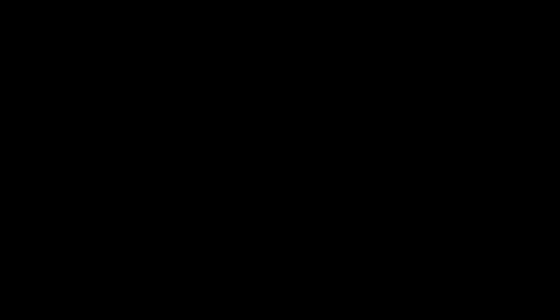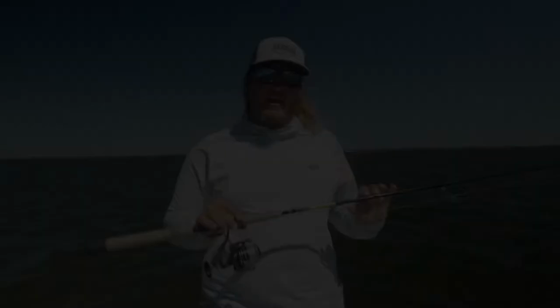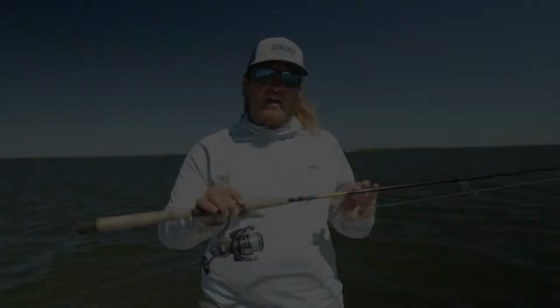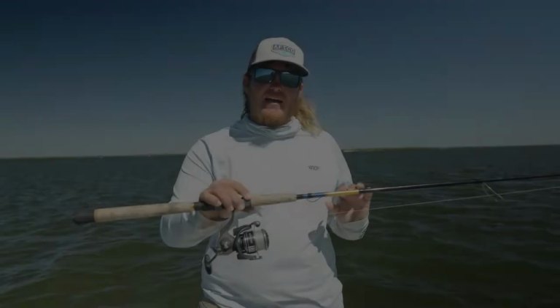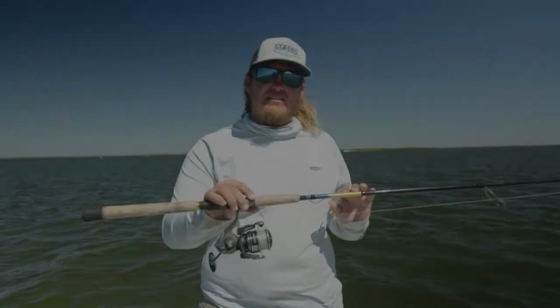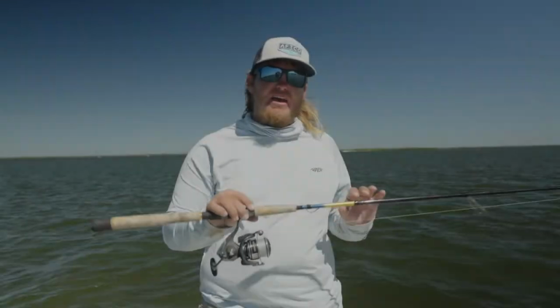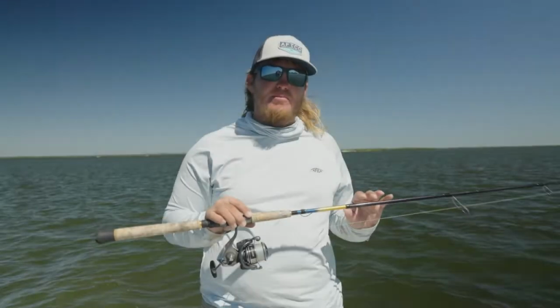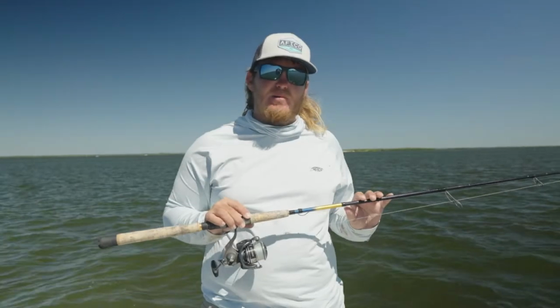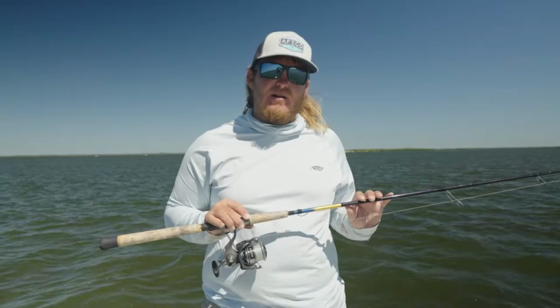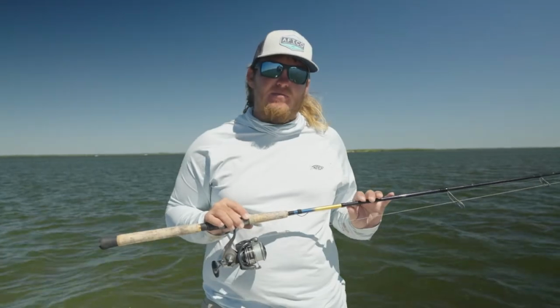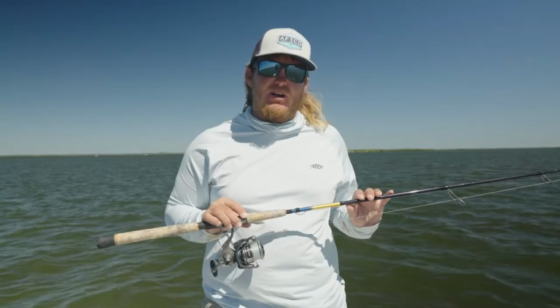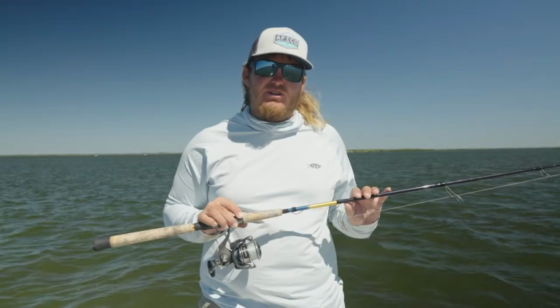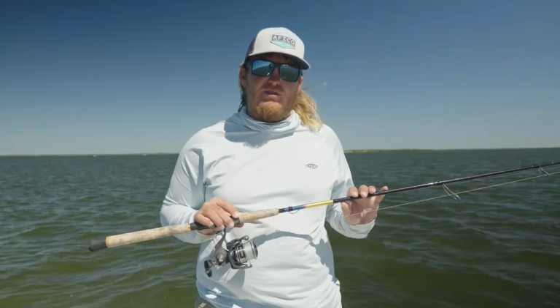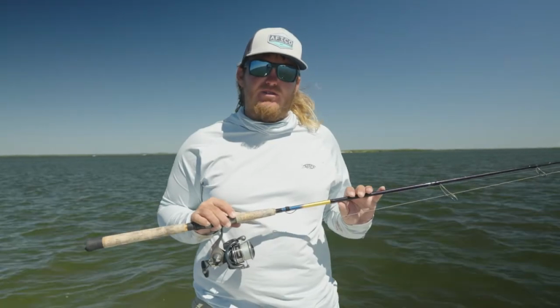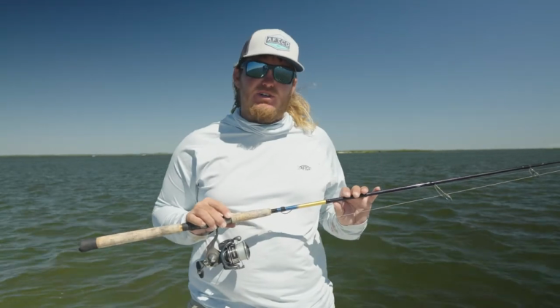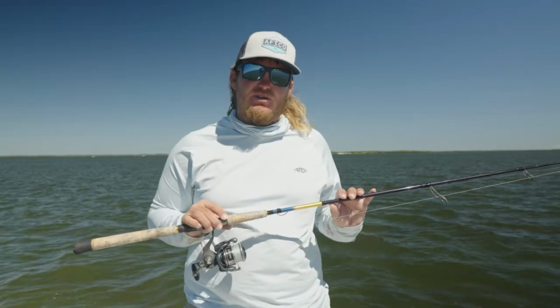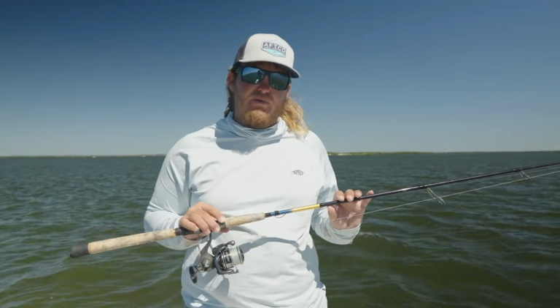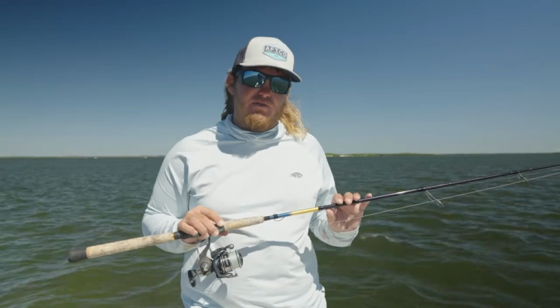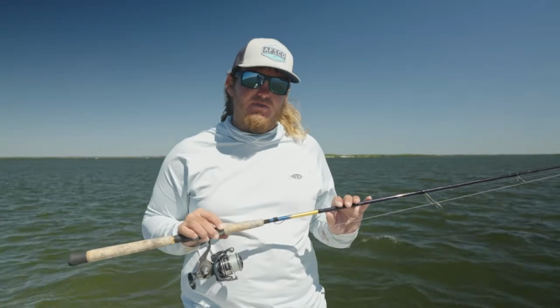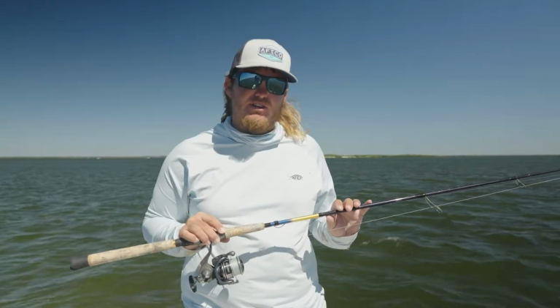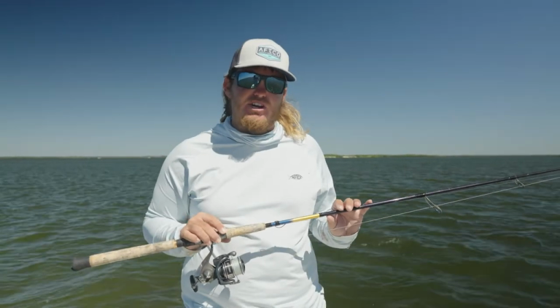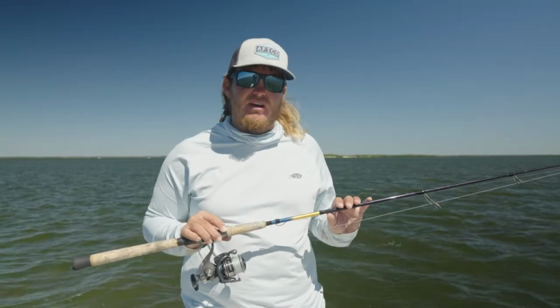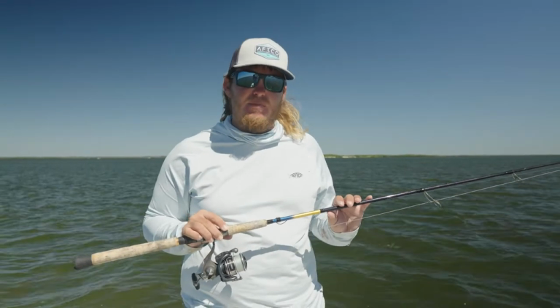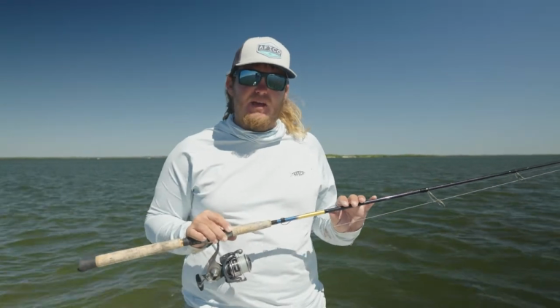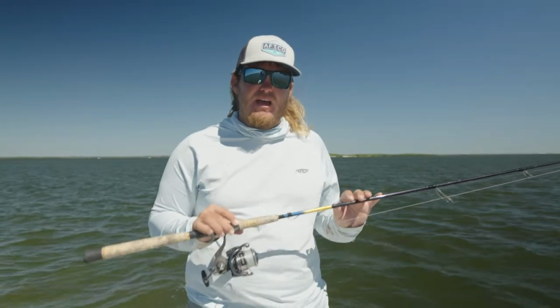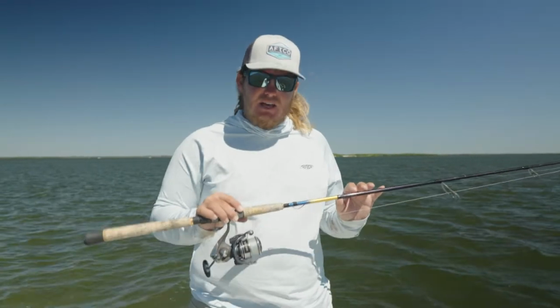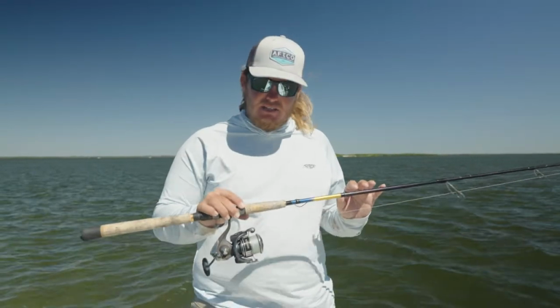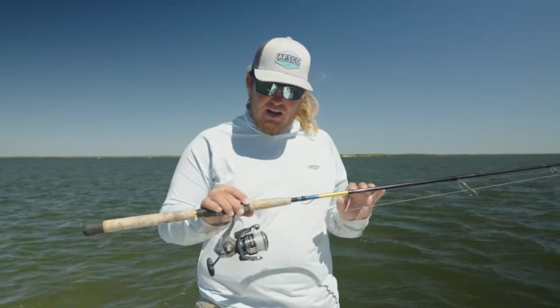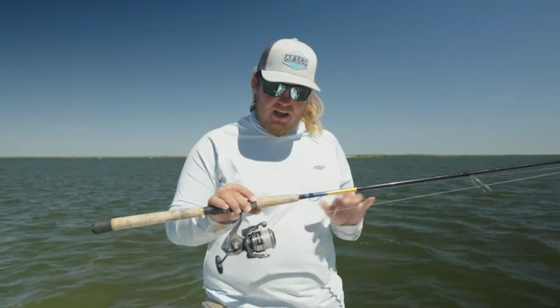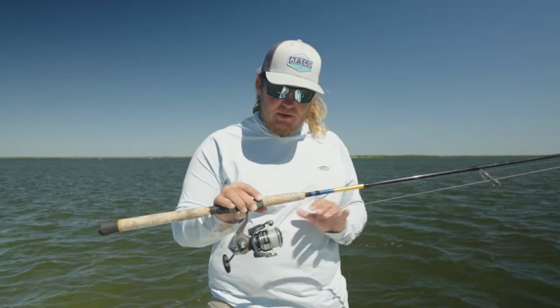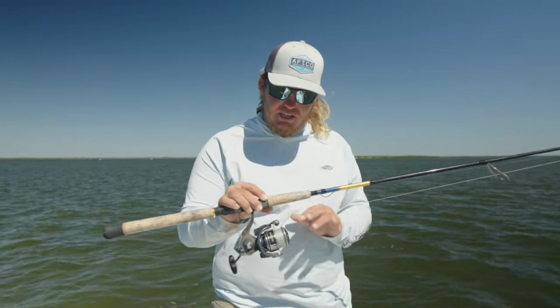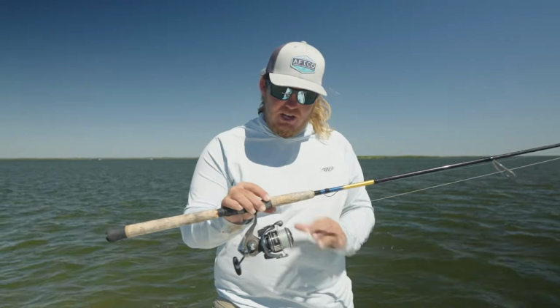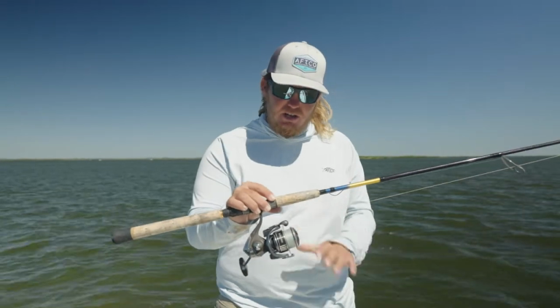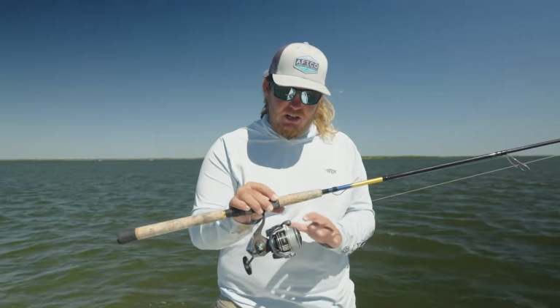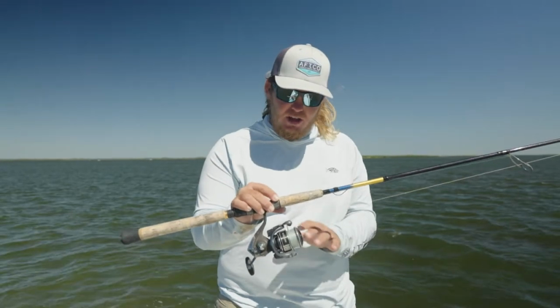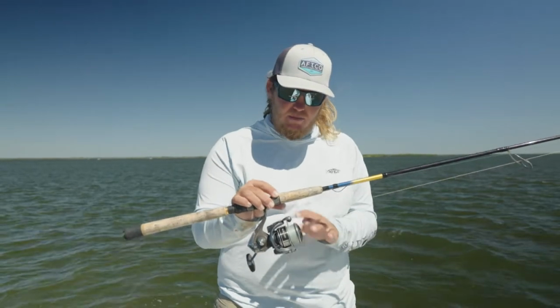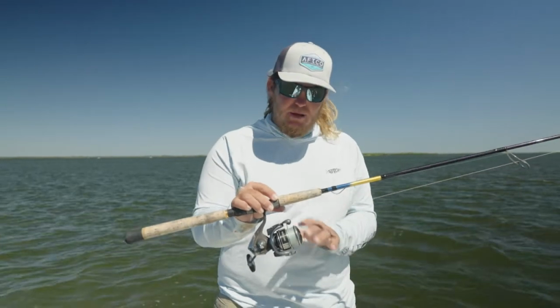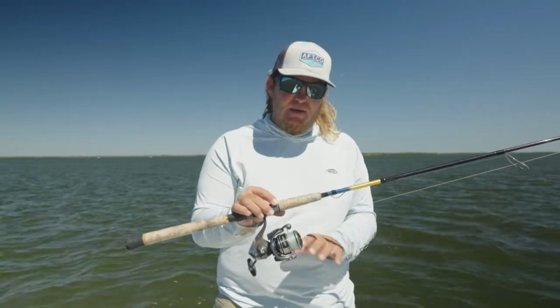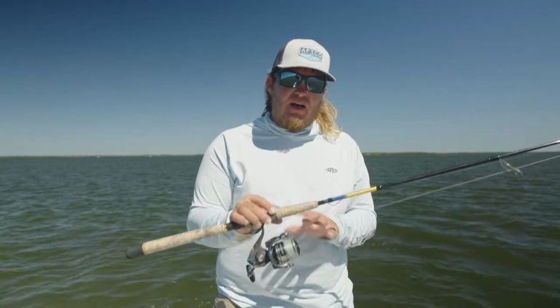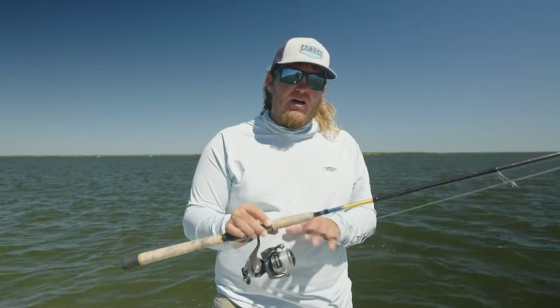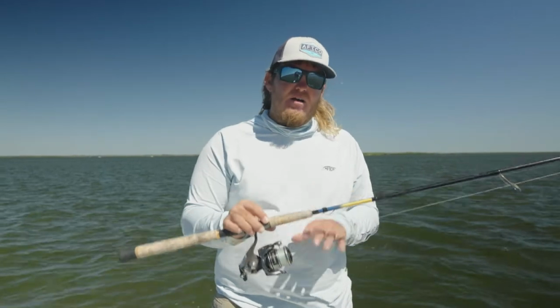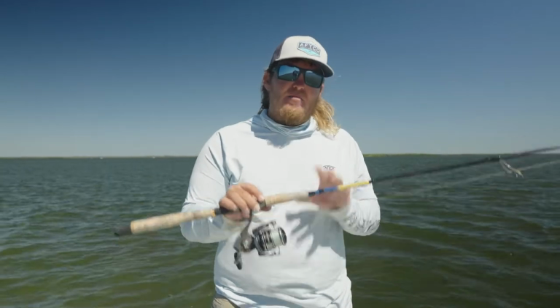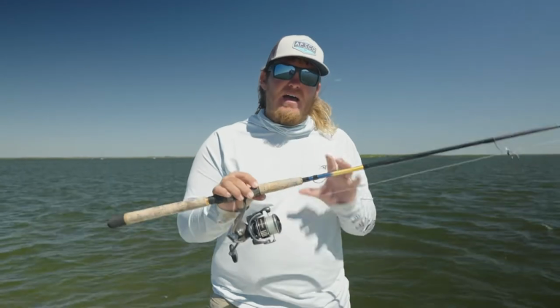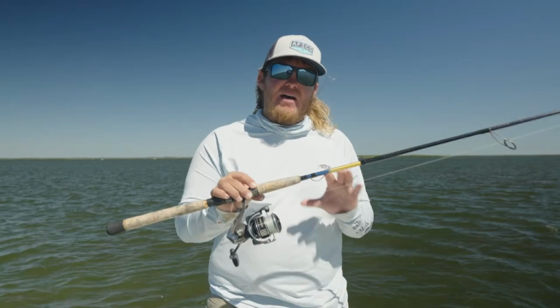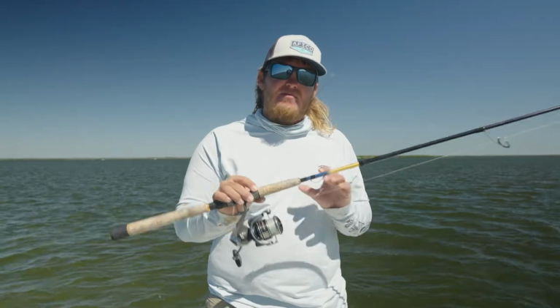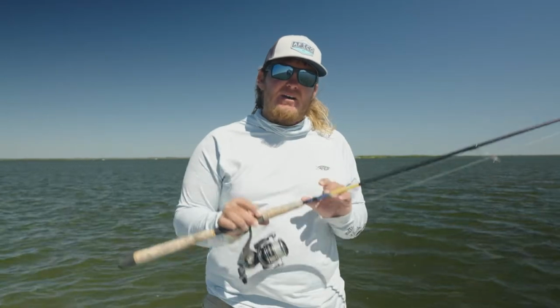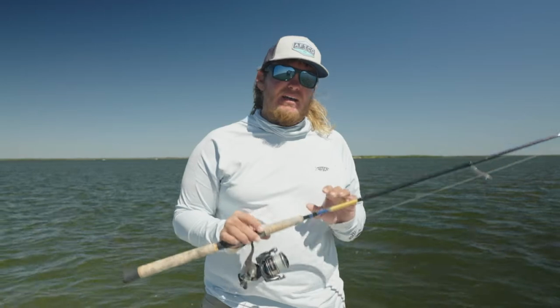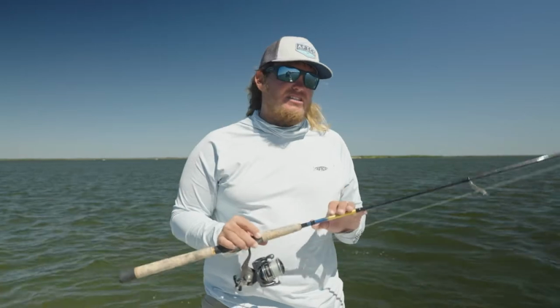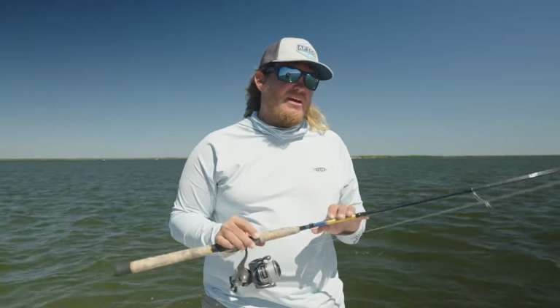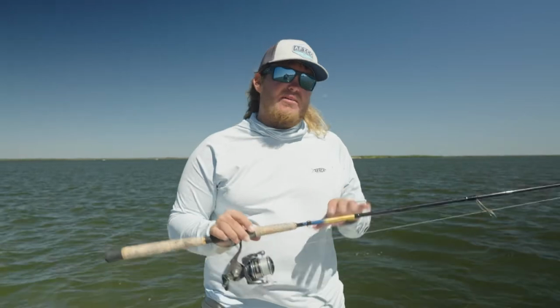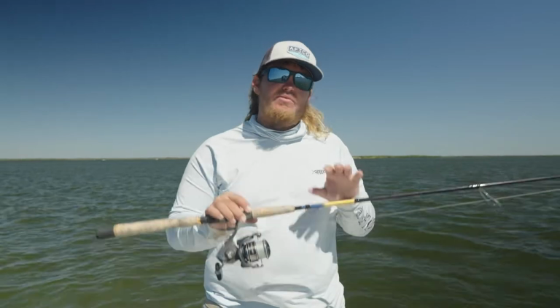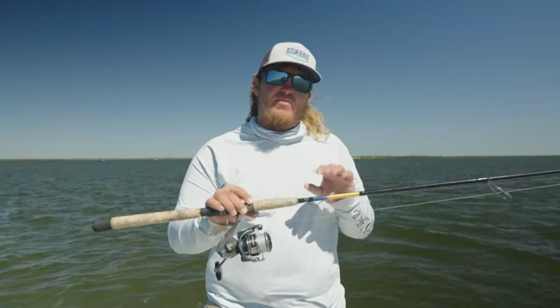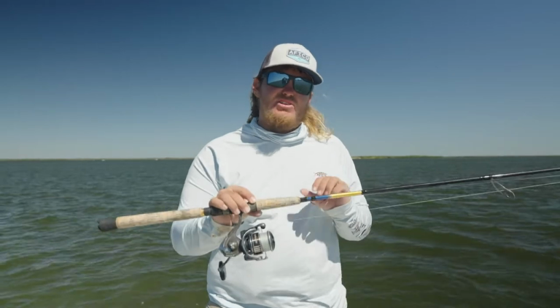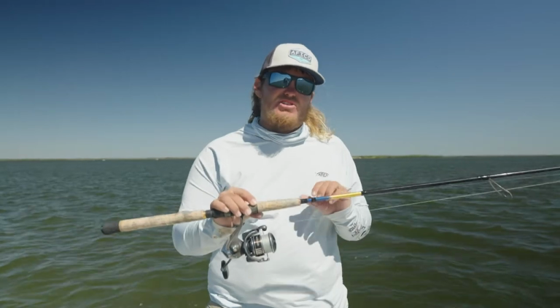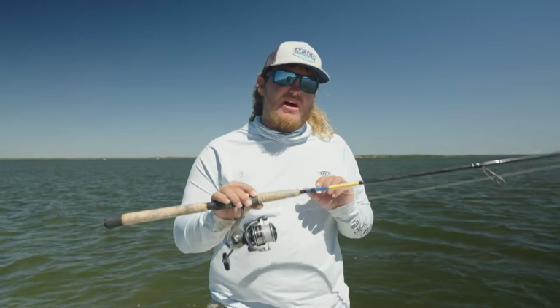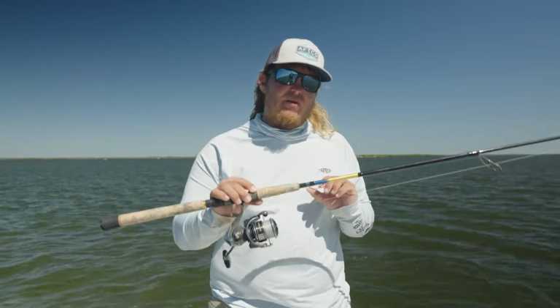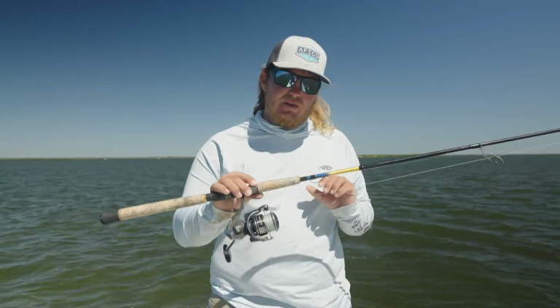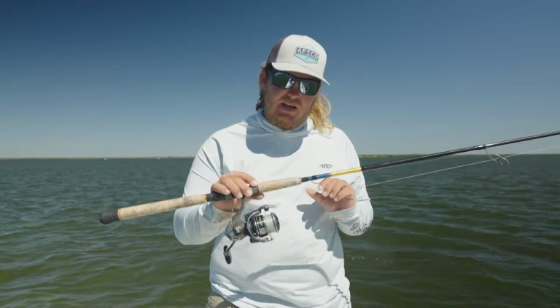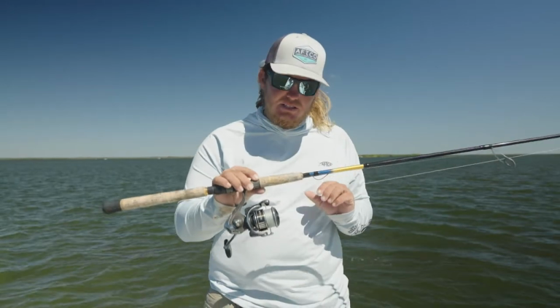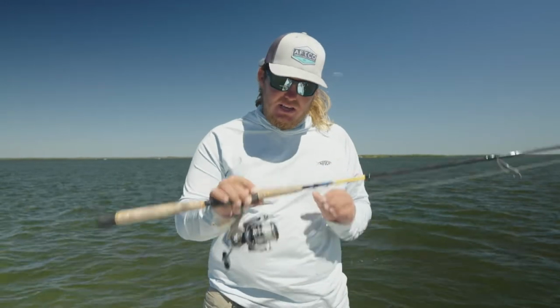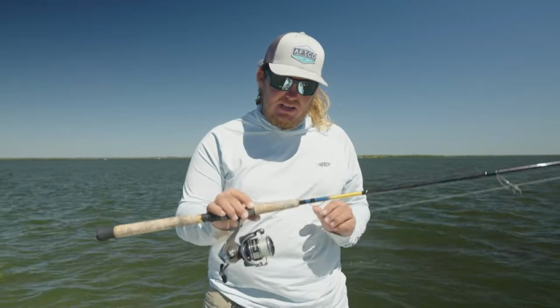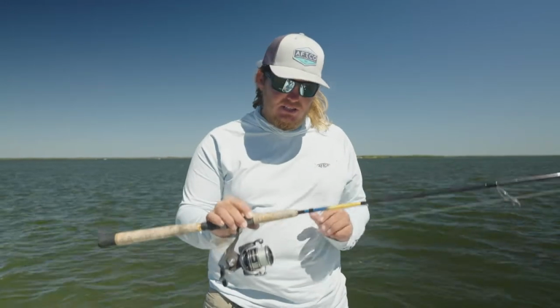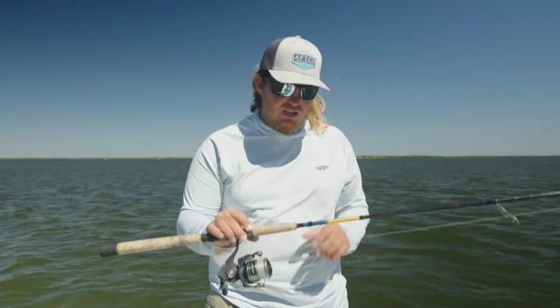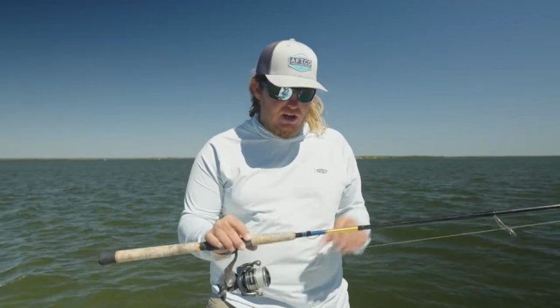Hey guys, Captain Brandon Branch with Crystal River Fishing Company. Today I'm going to tell you a little bit about my everyday setup for trout, reds, and snook.